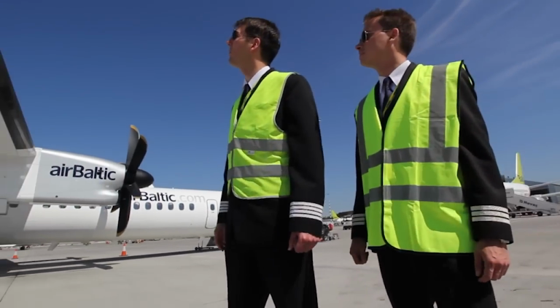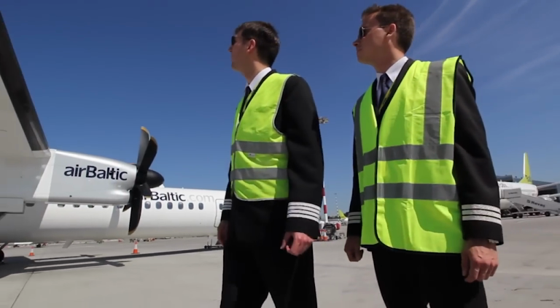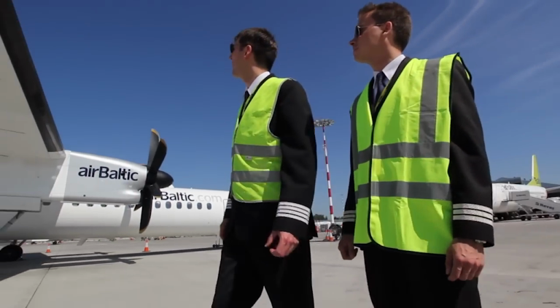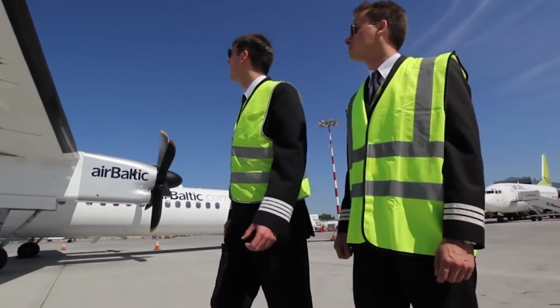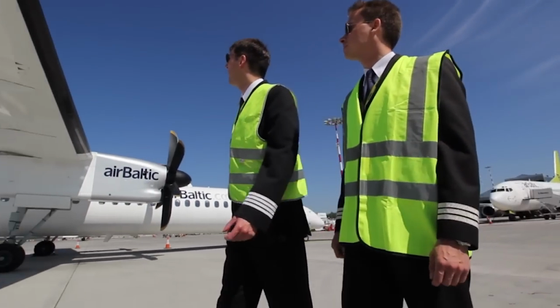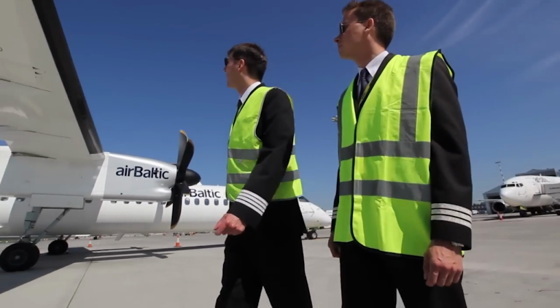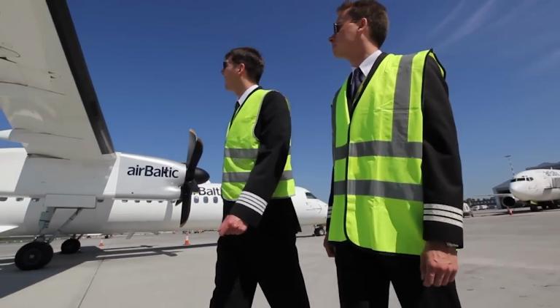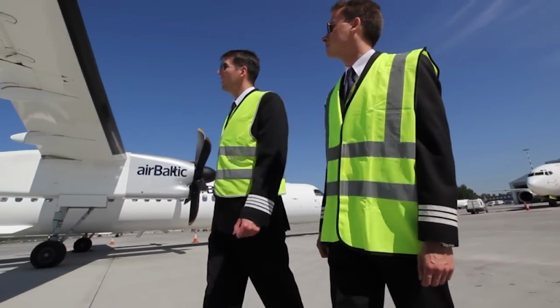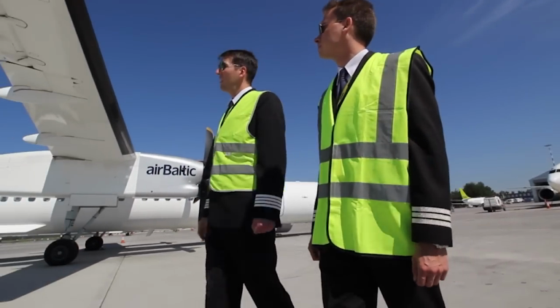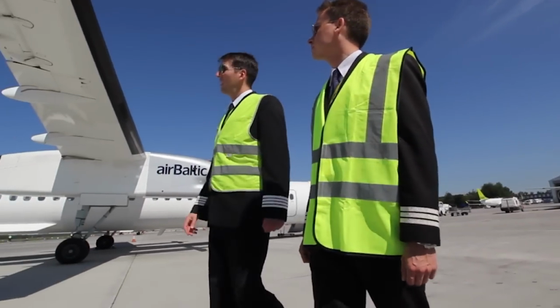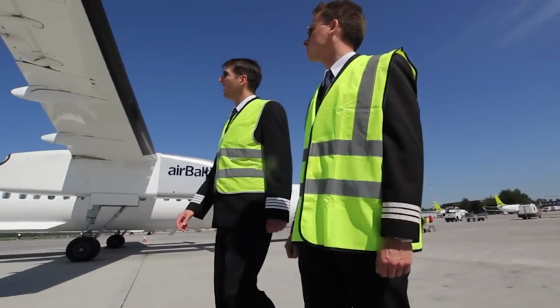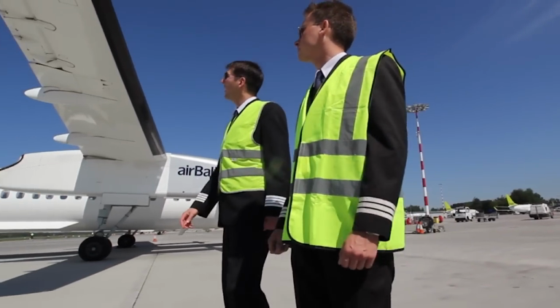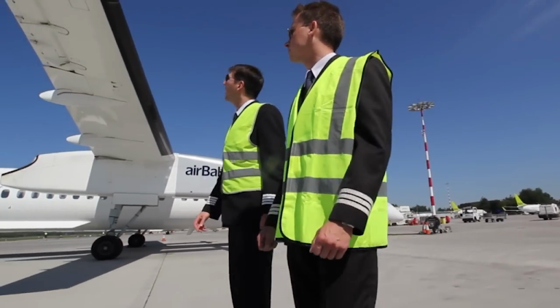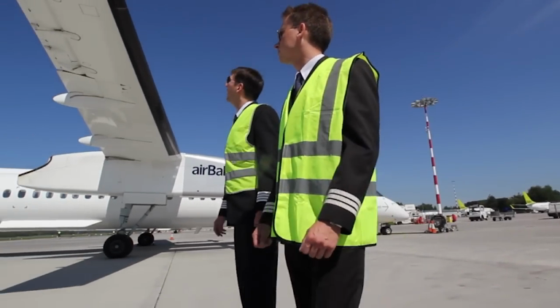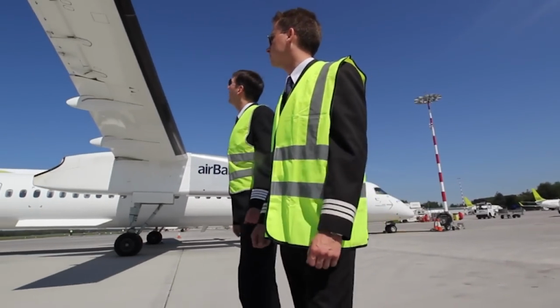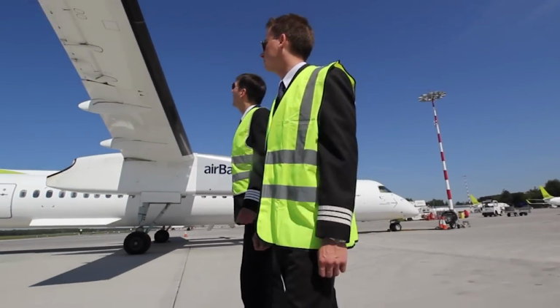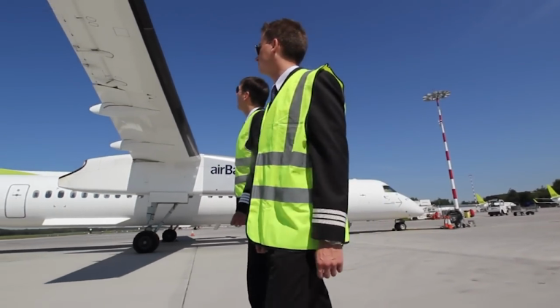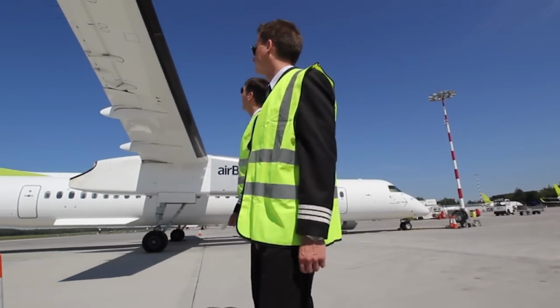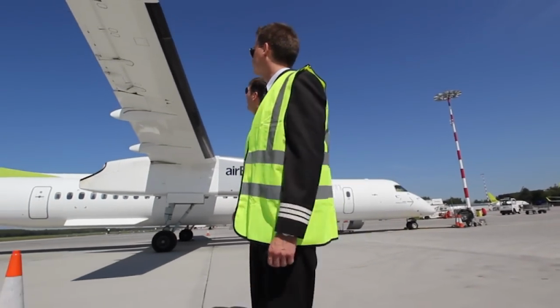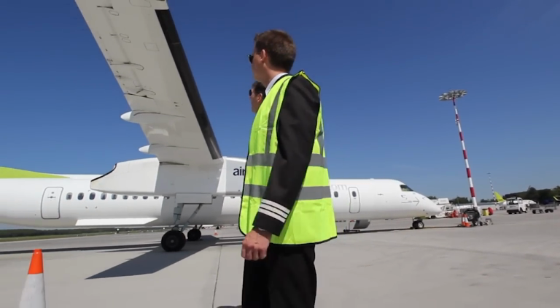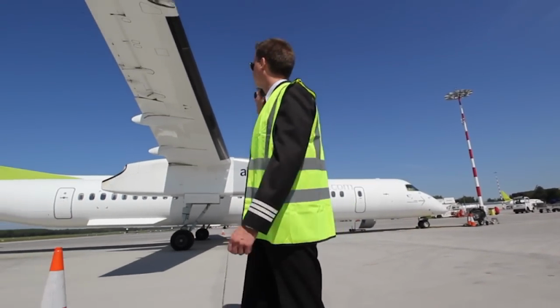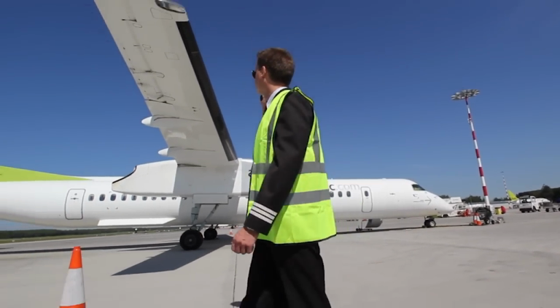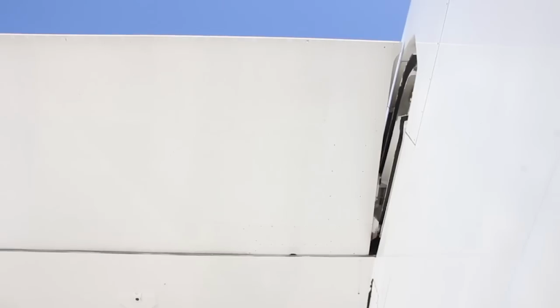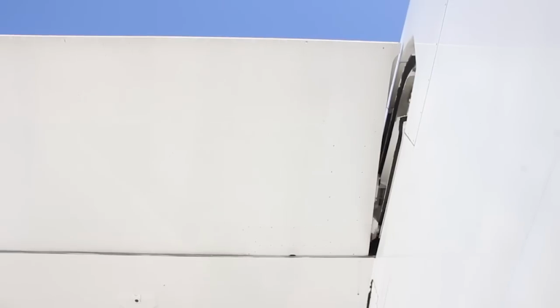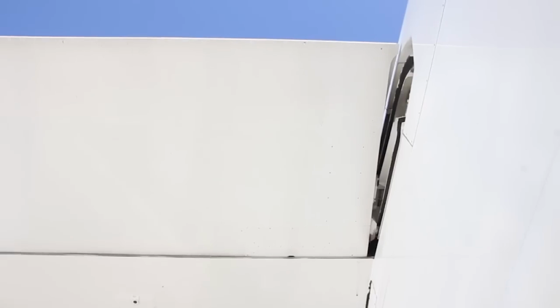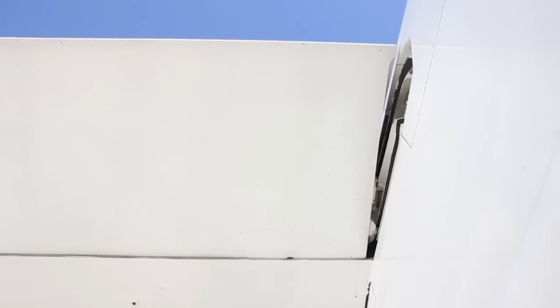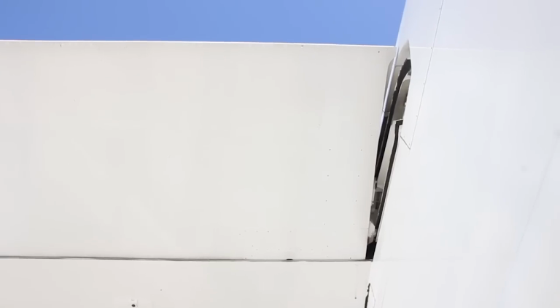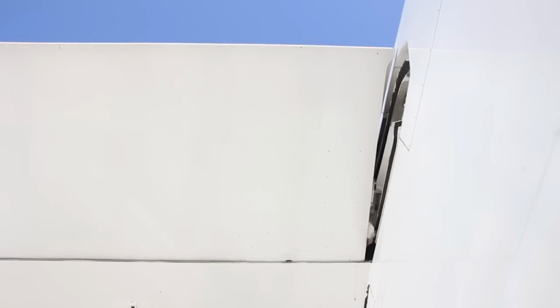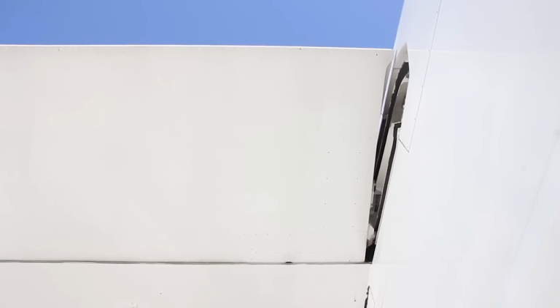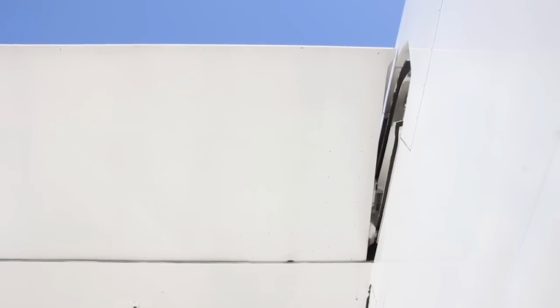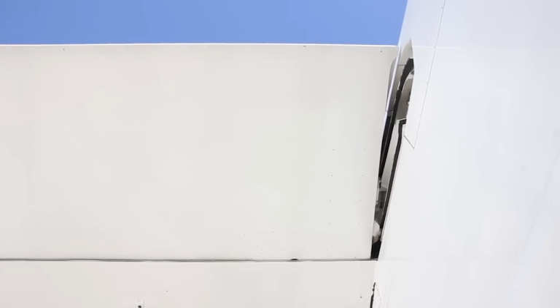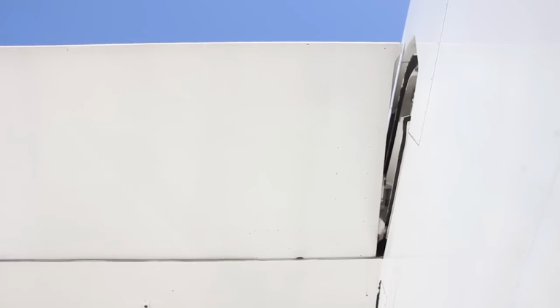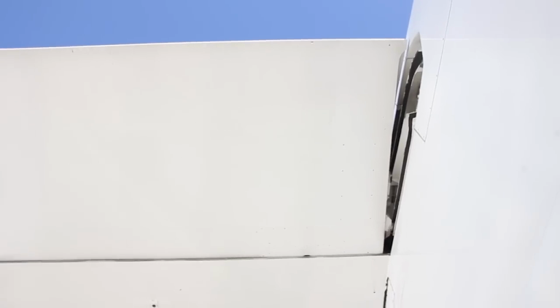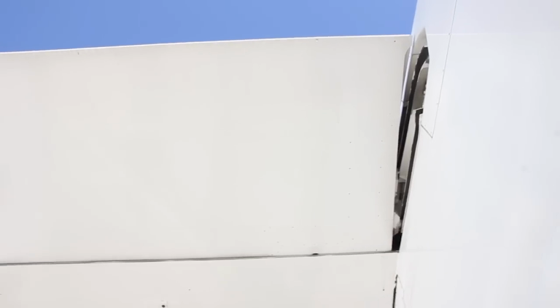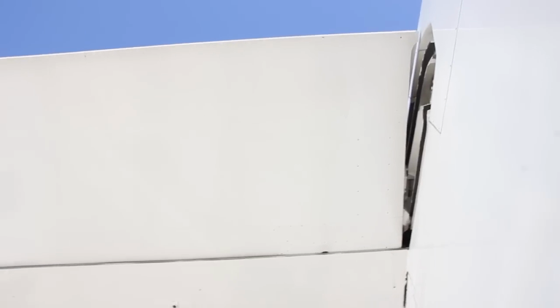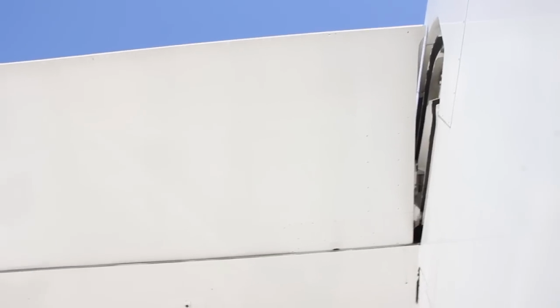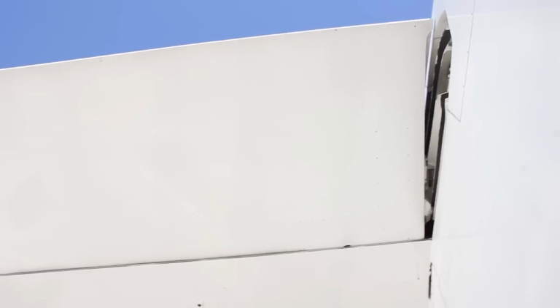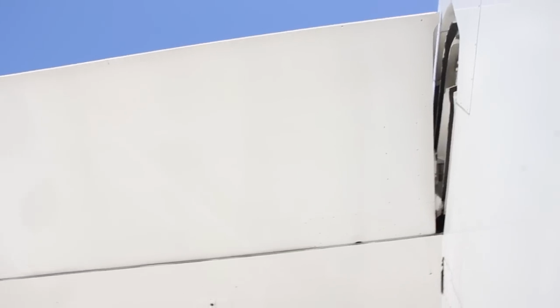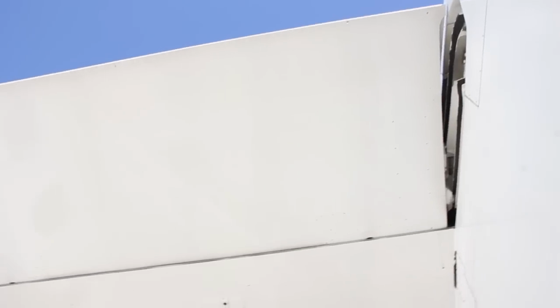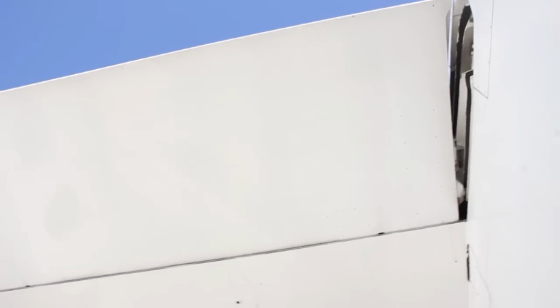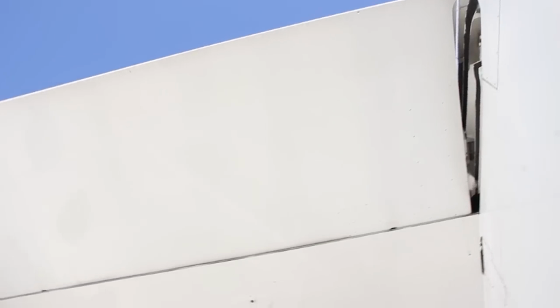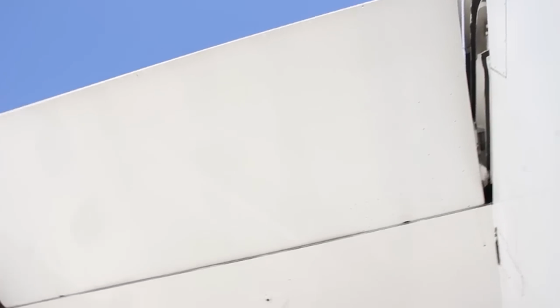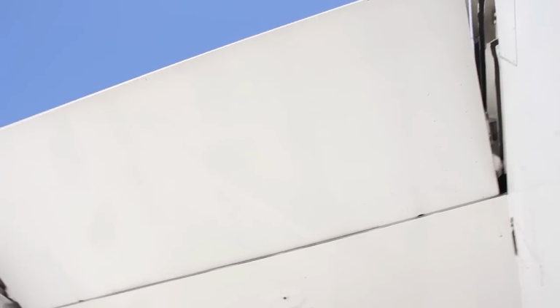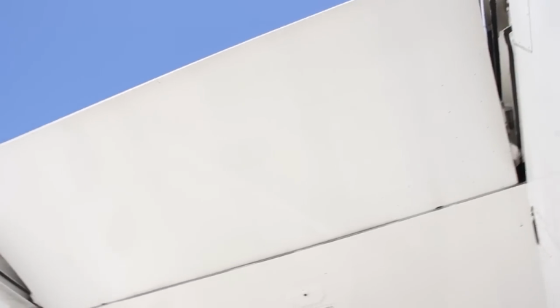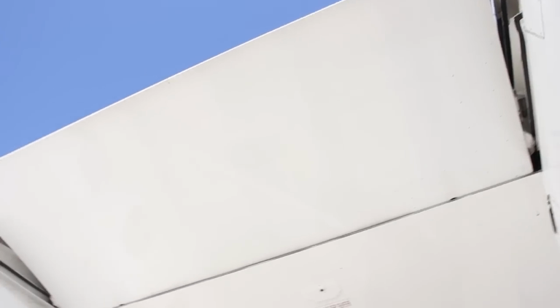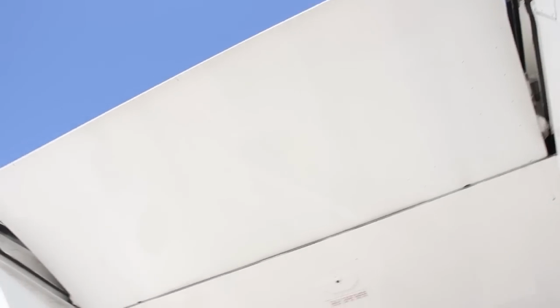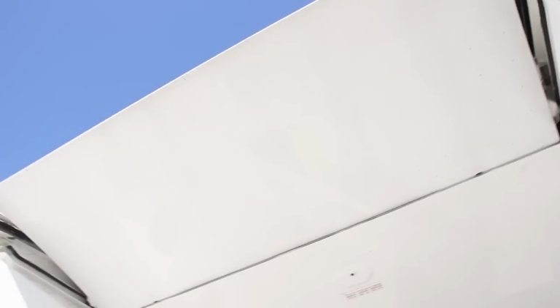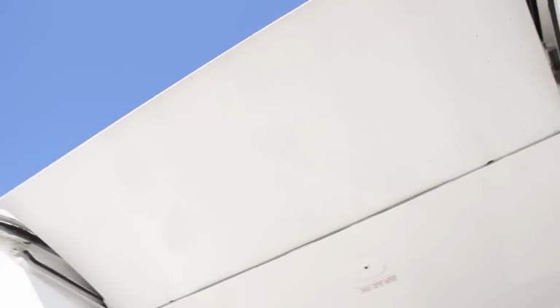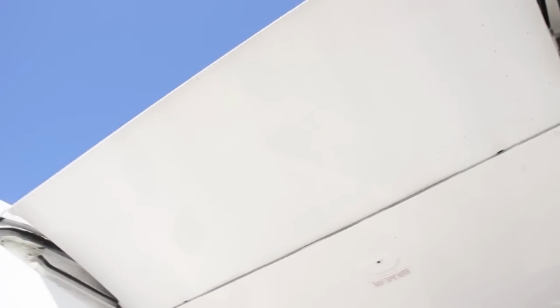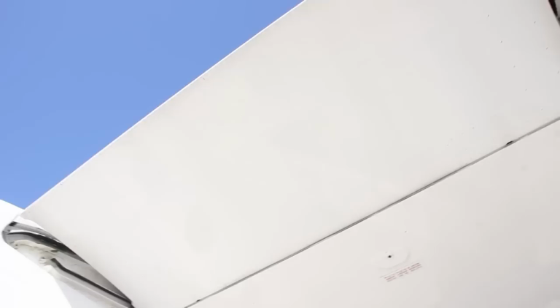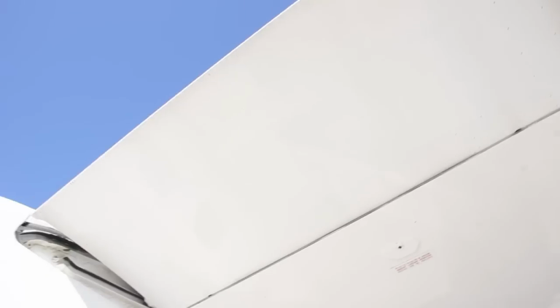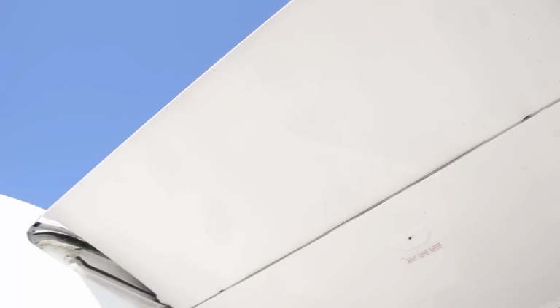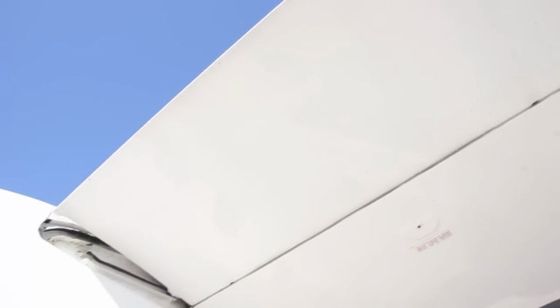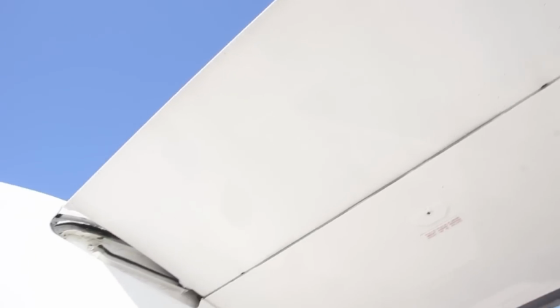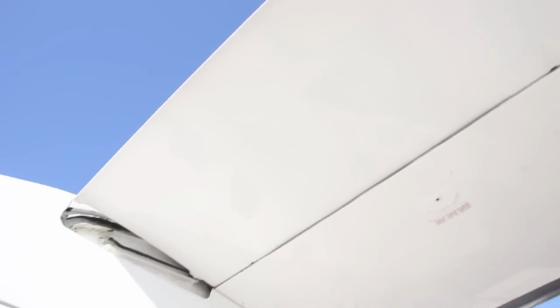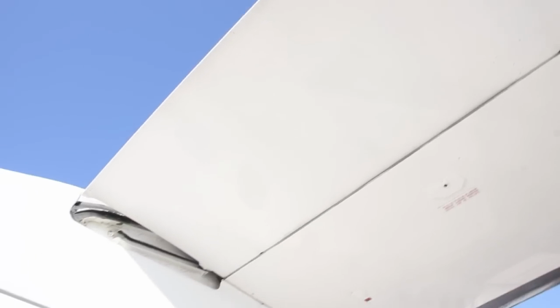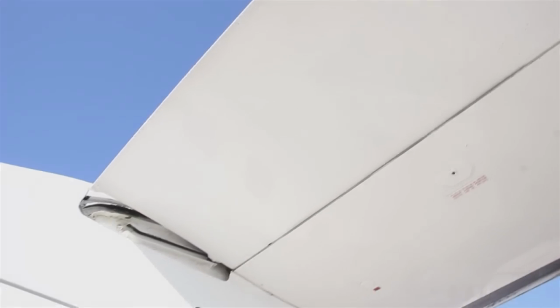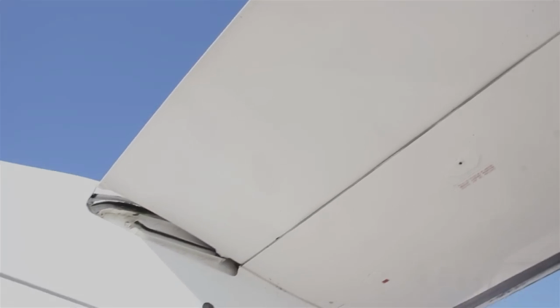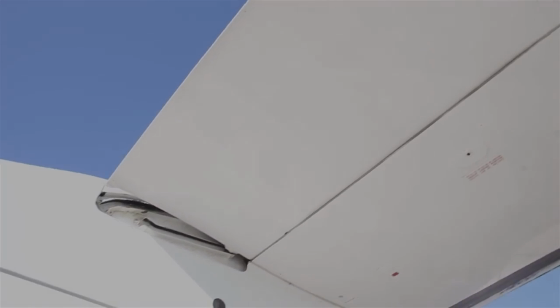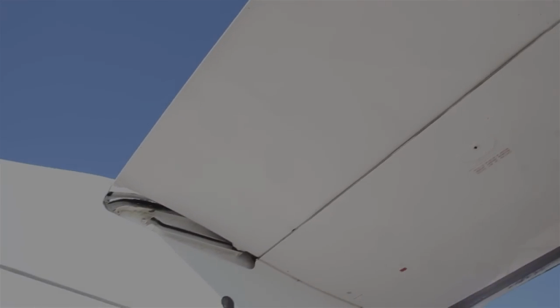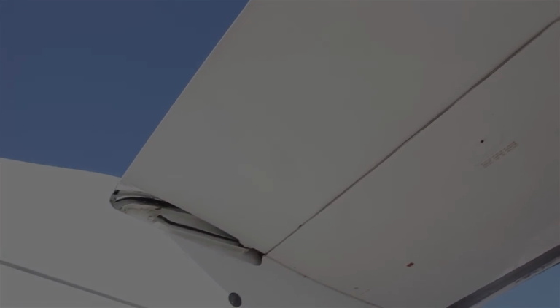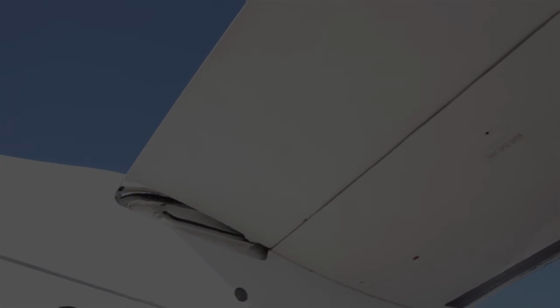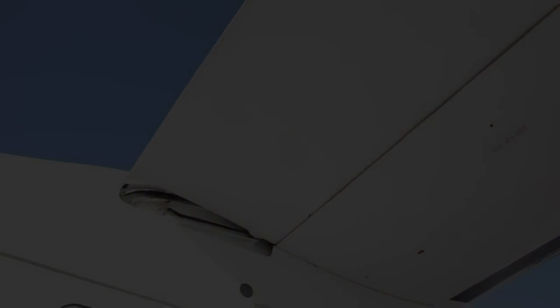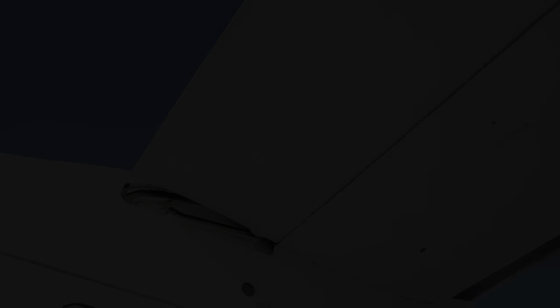We have almost finished this section — just the inboard flap to check, and that's it. Next is the aft fuselage section.